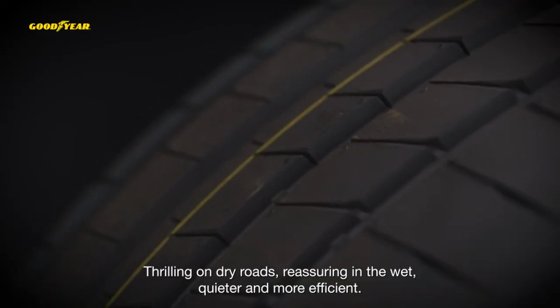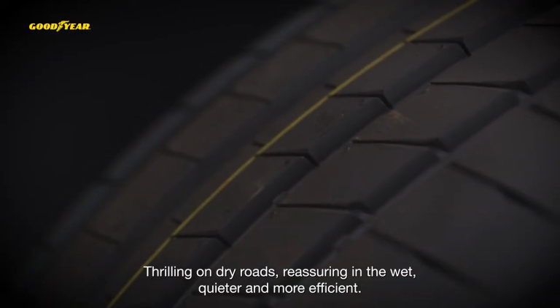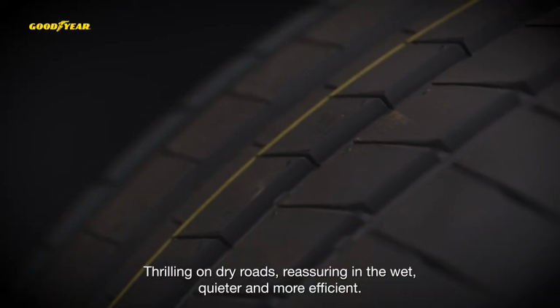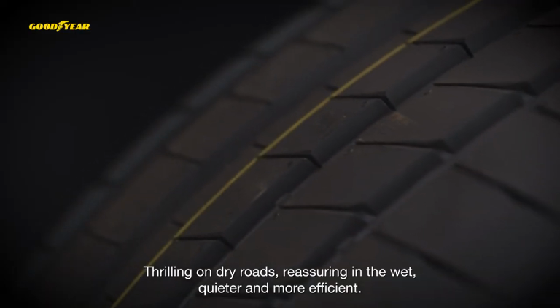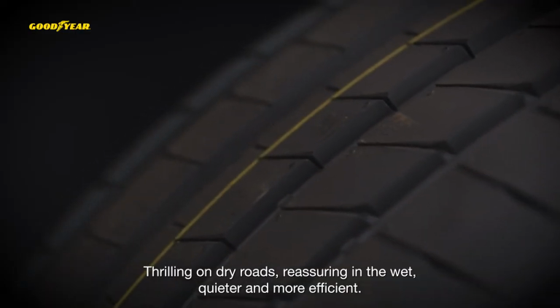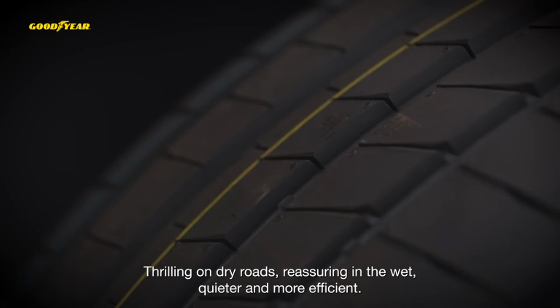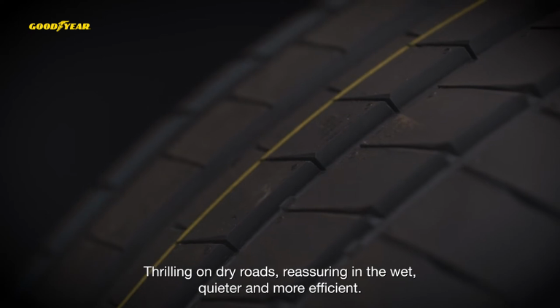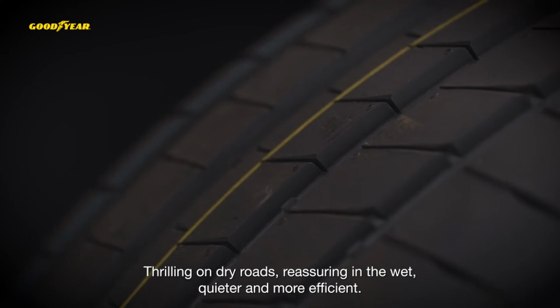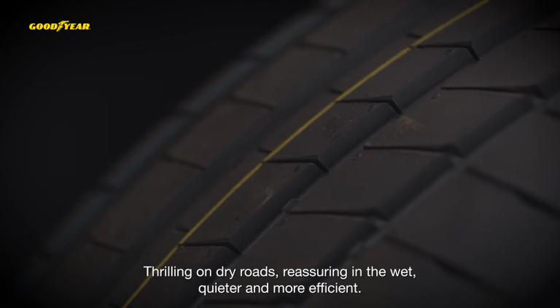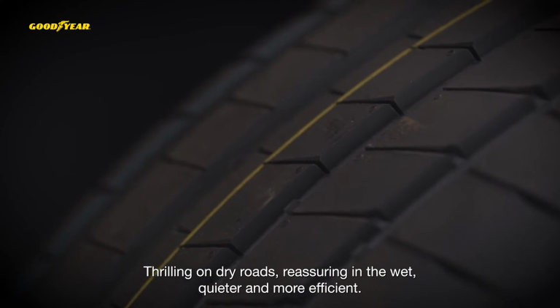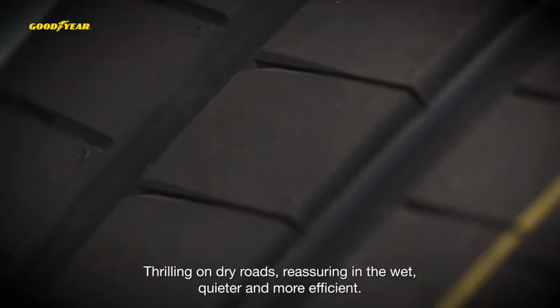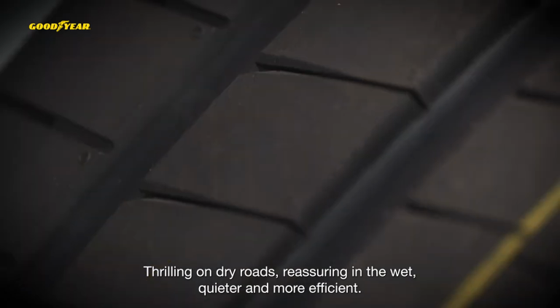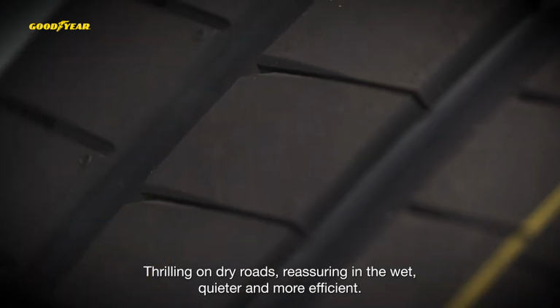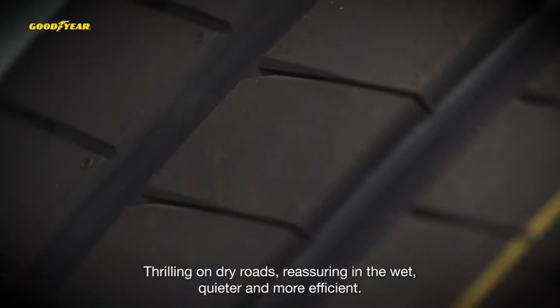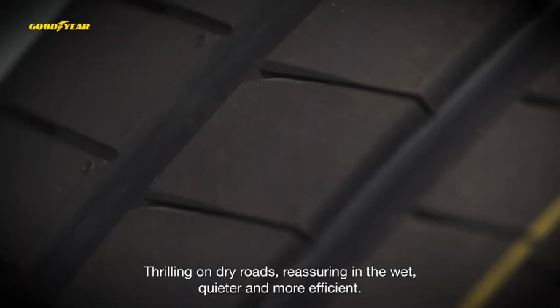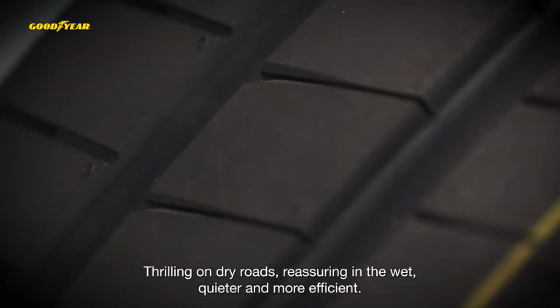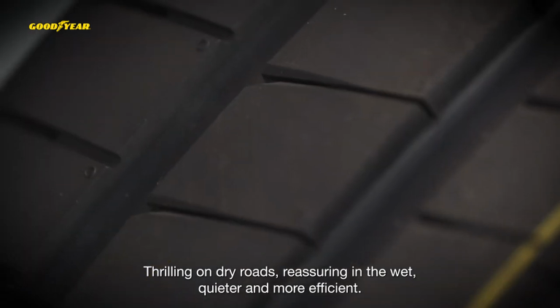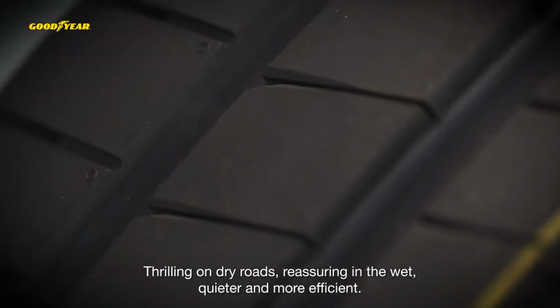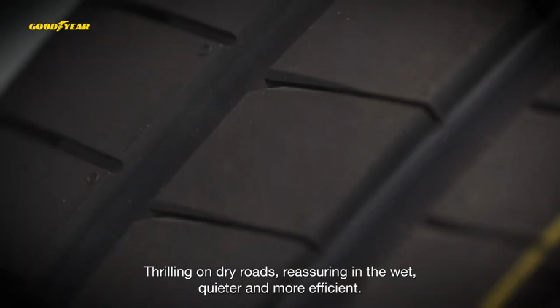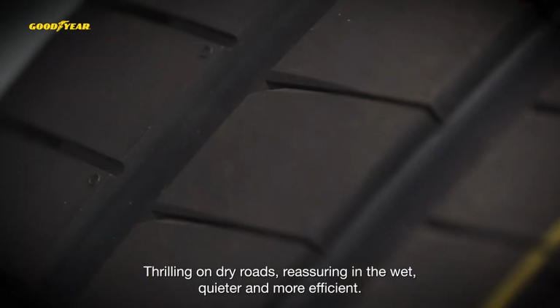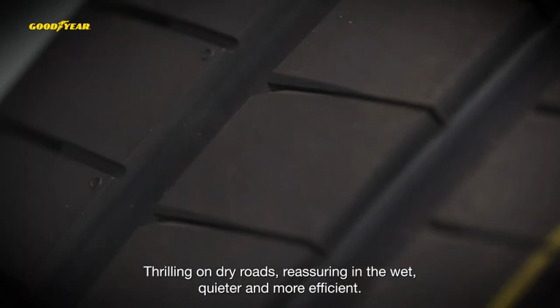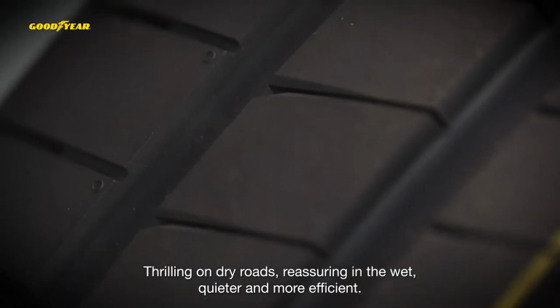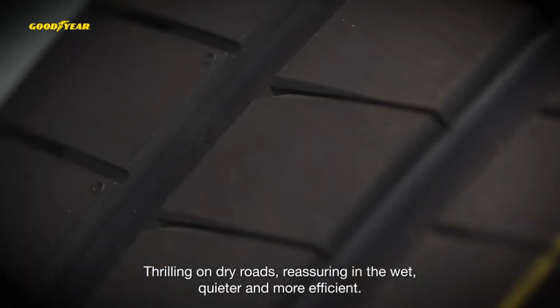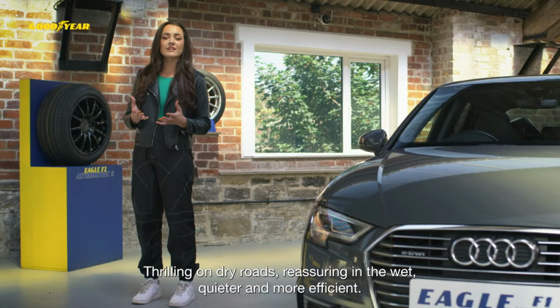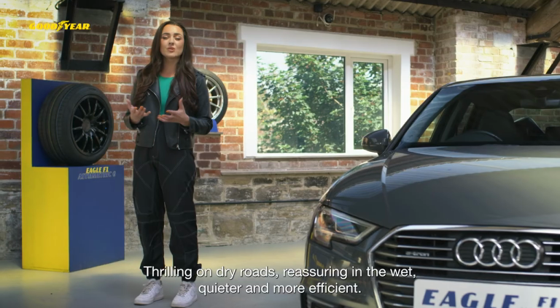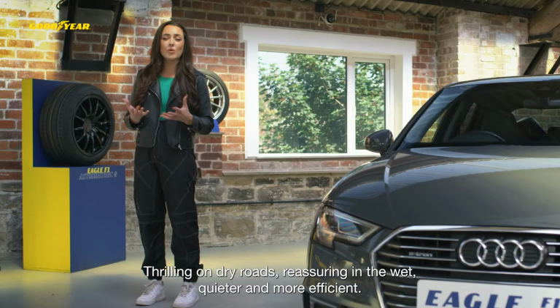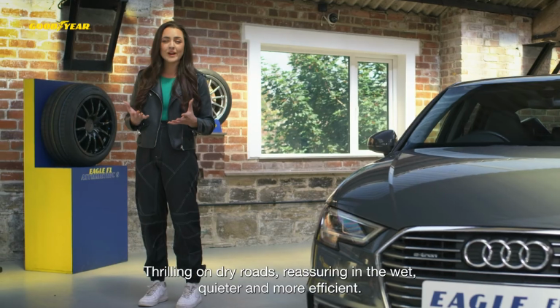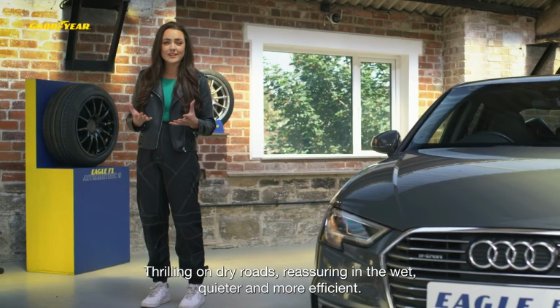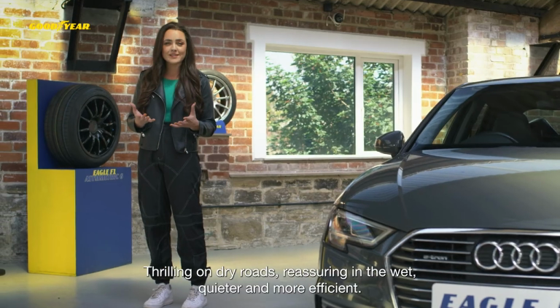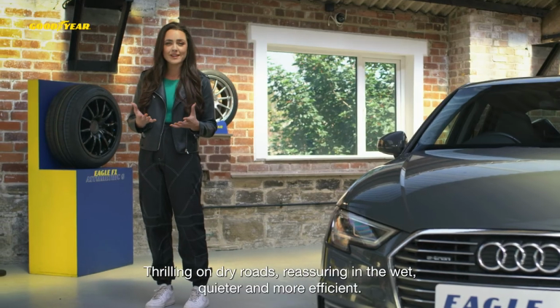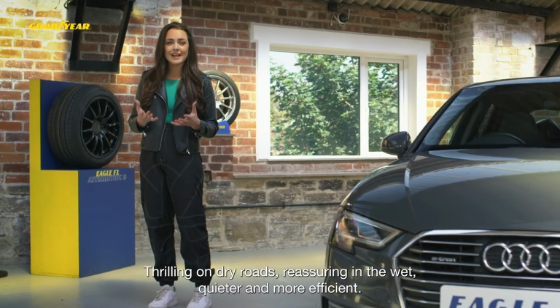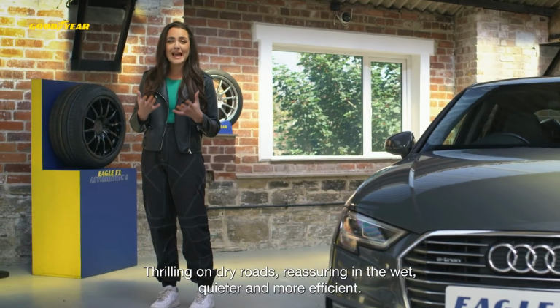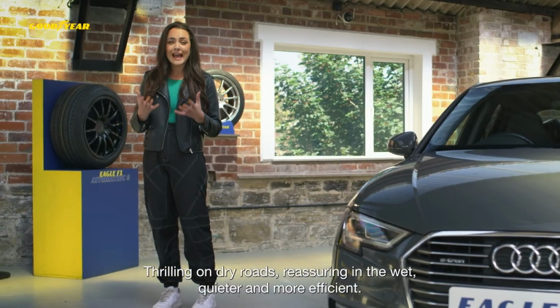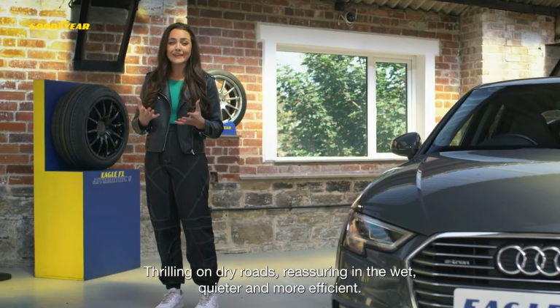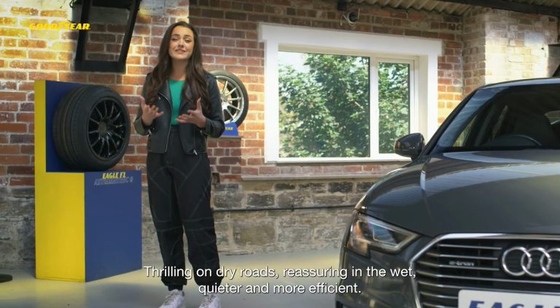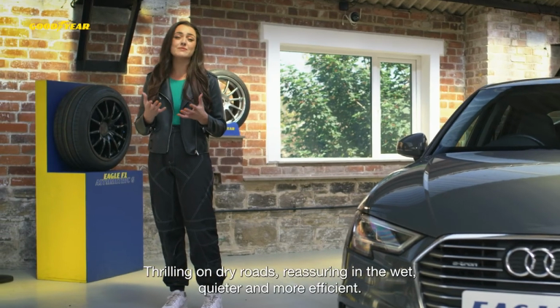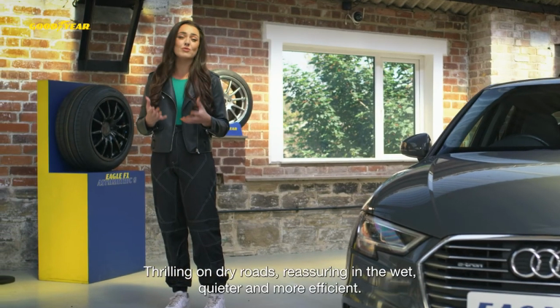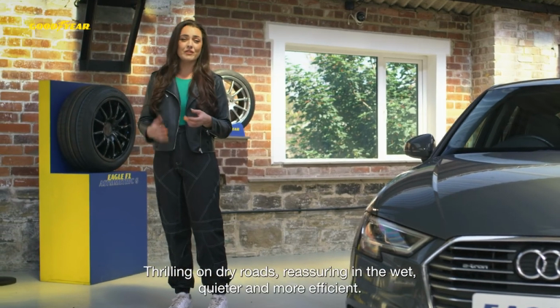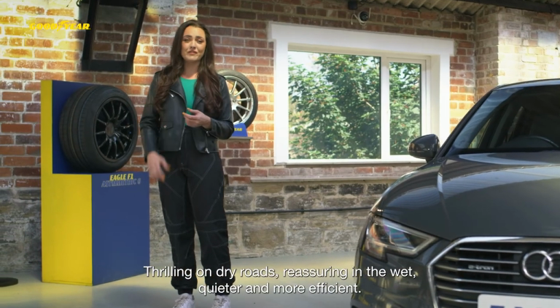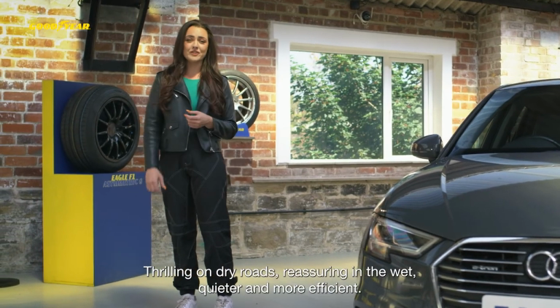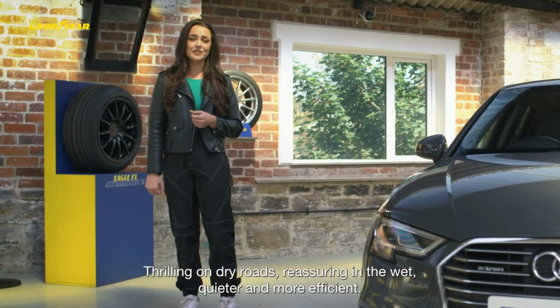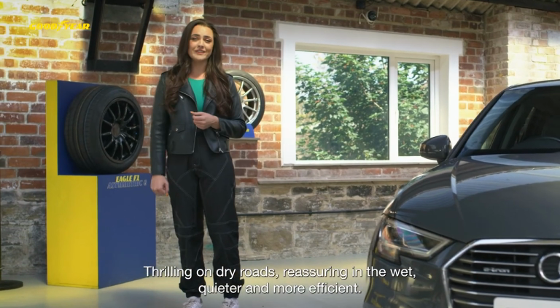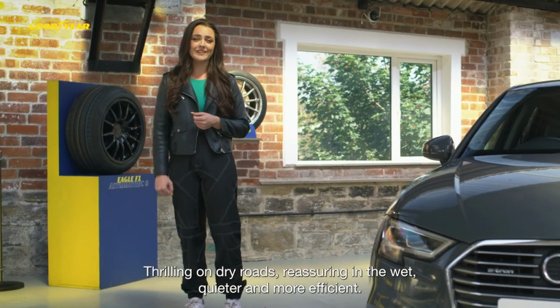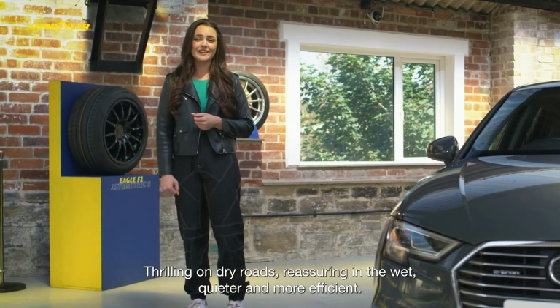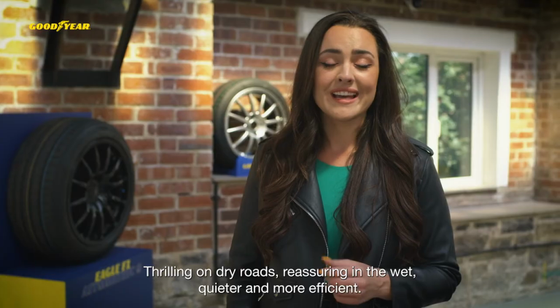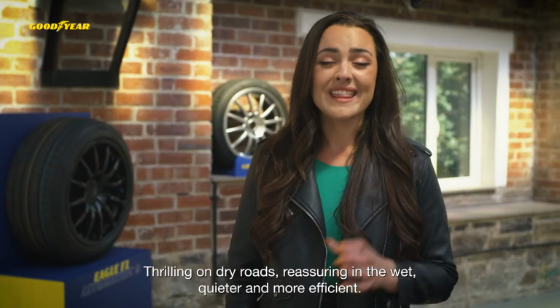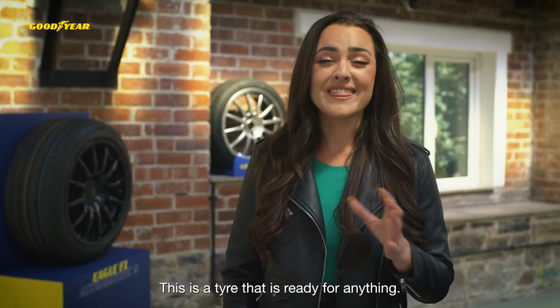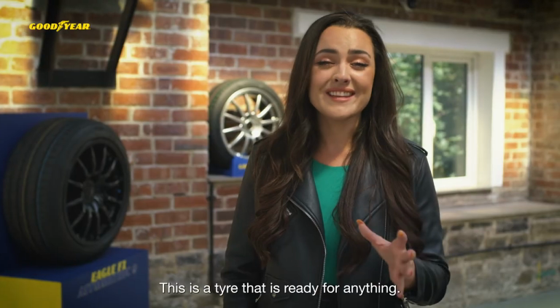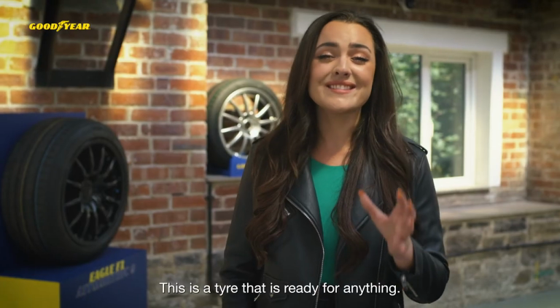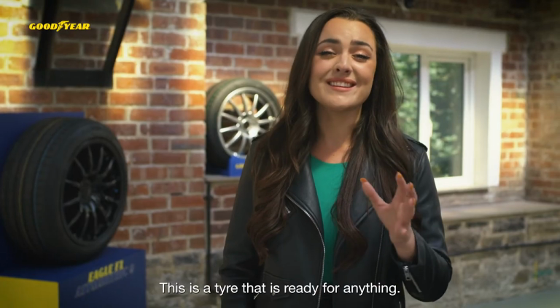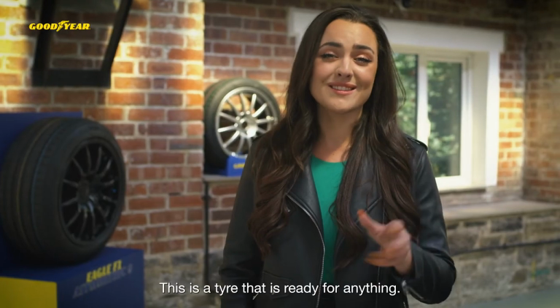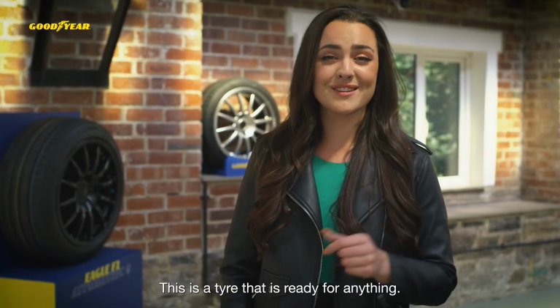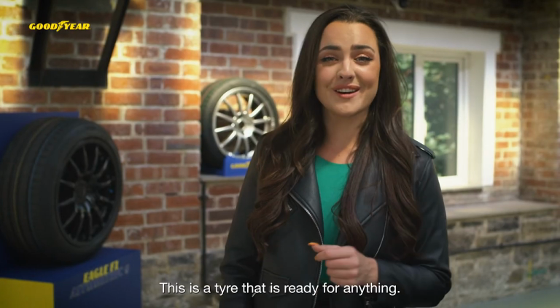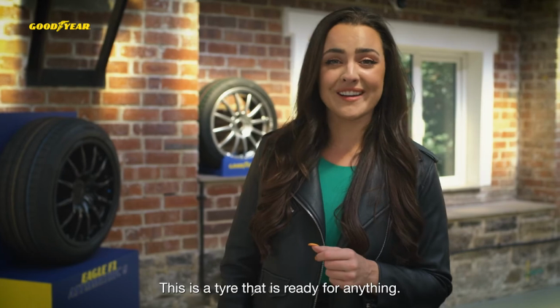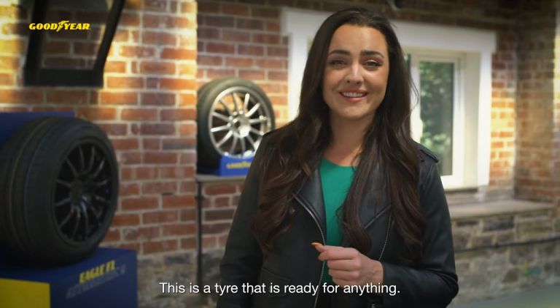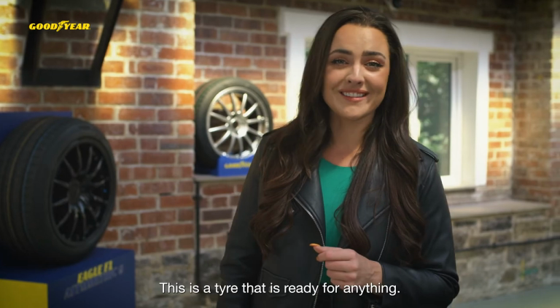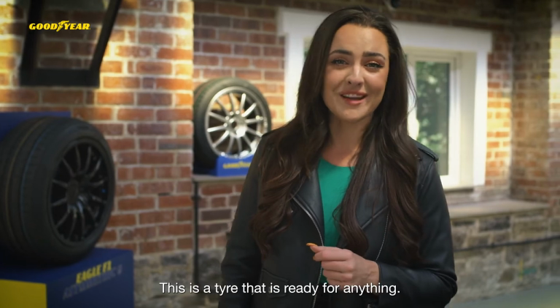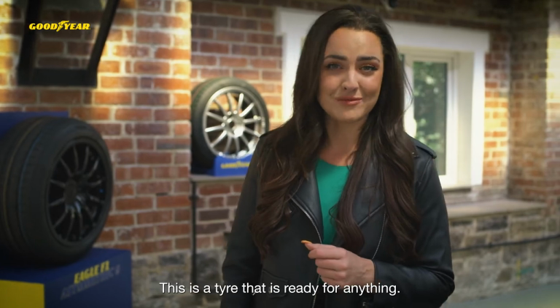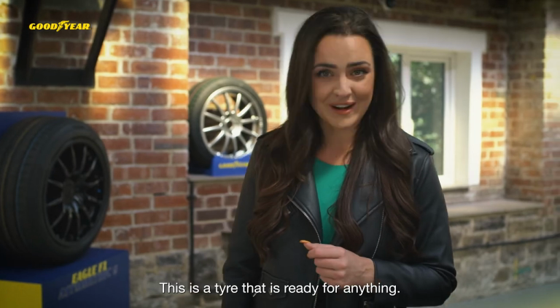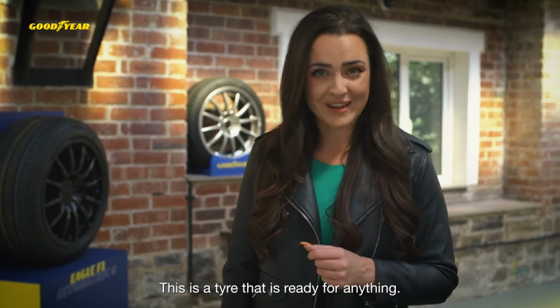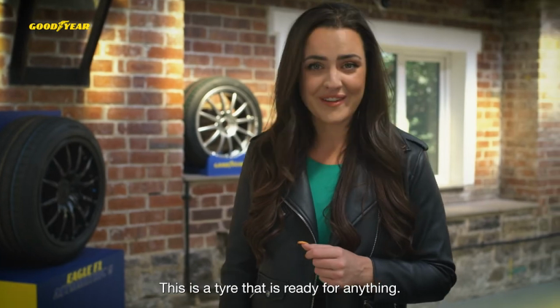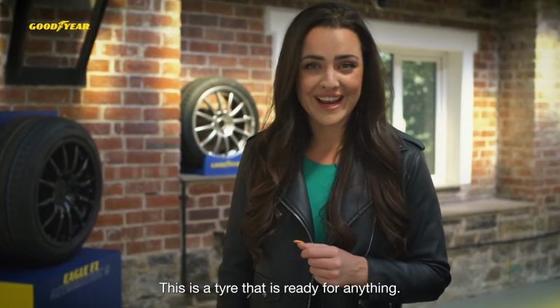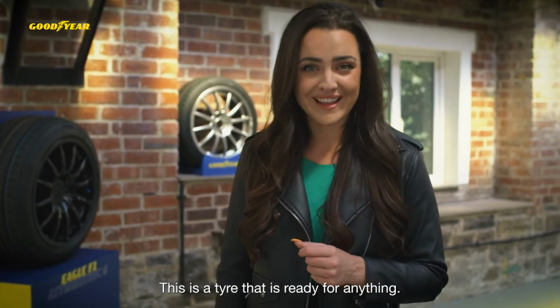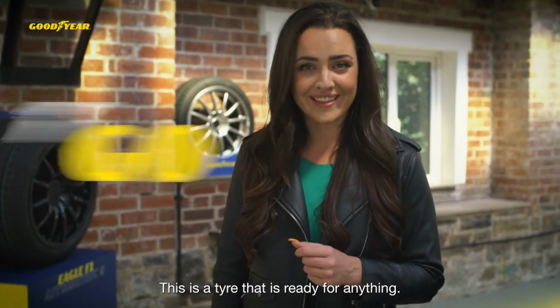Thrilling on dry roads, reassuring in the wet, quieter and more efficient — this is a tyre that is ready for anything.